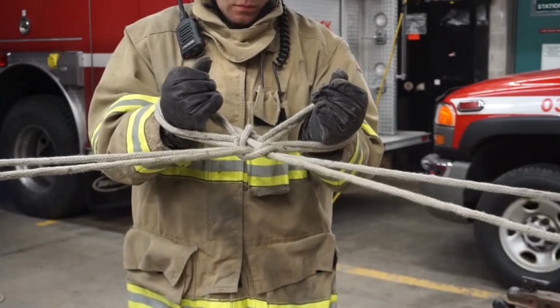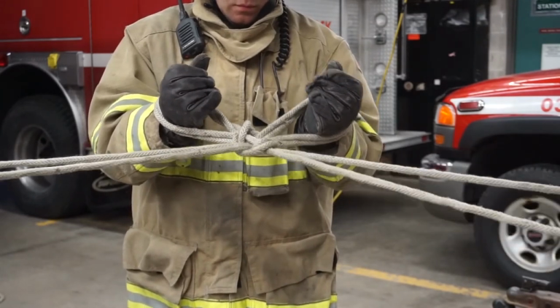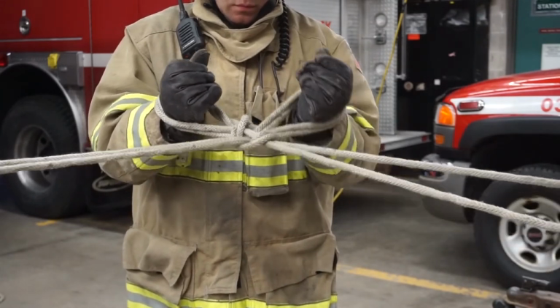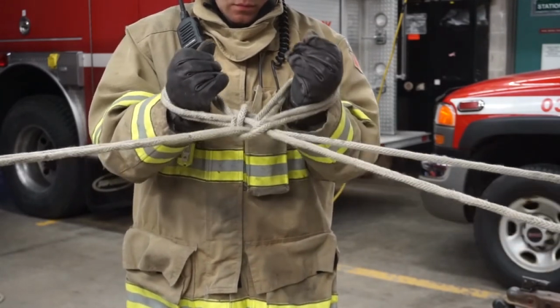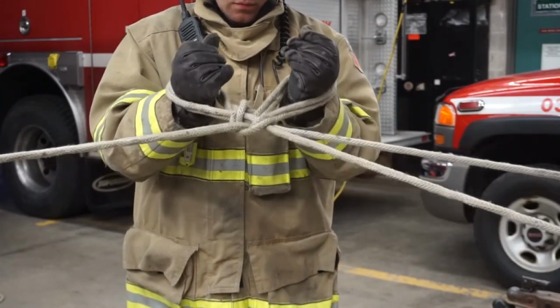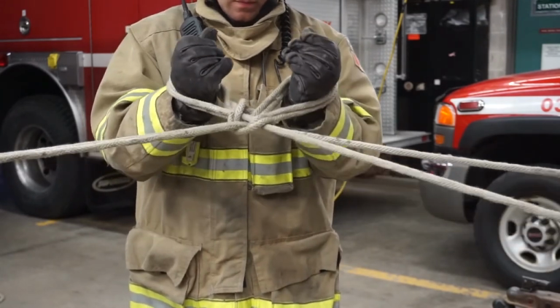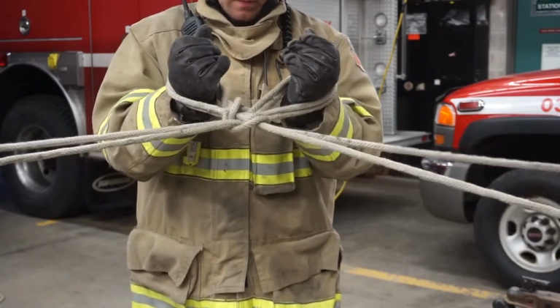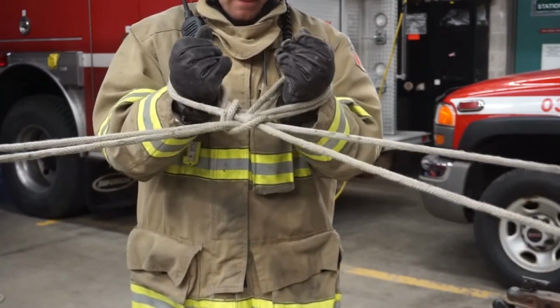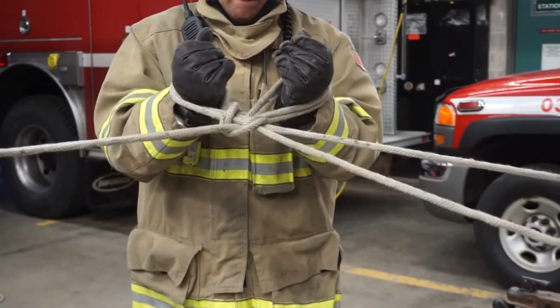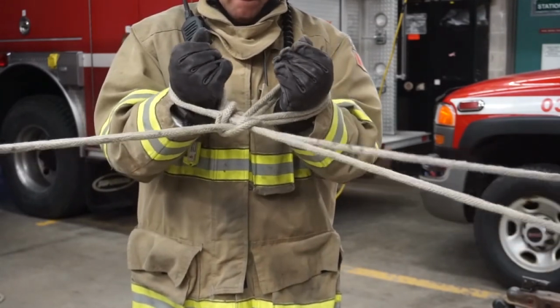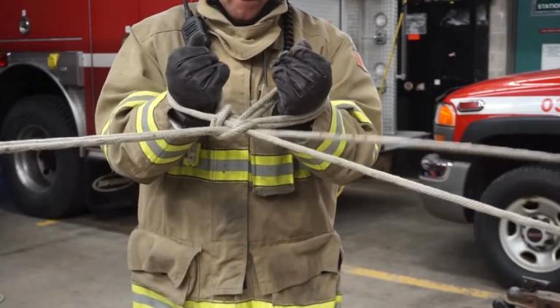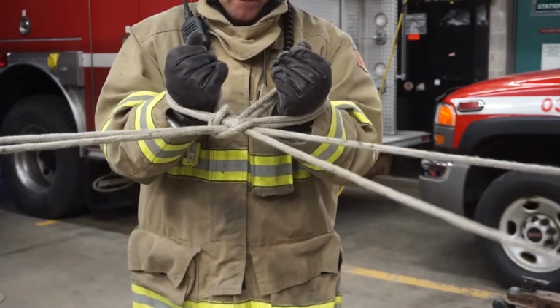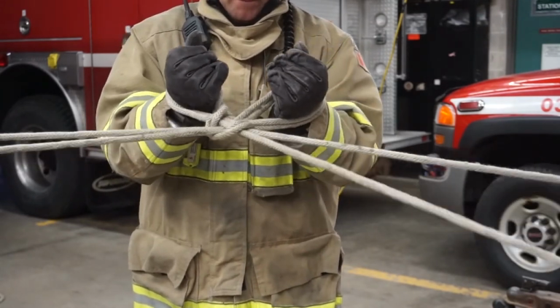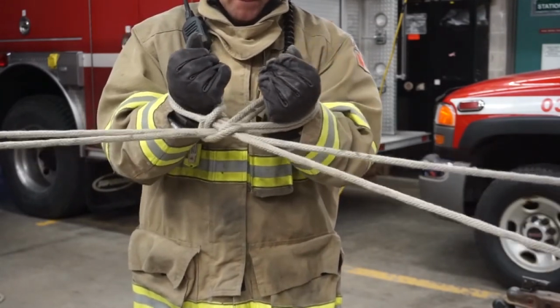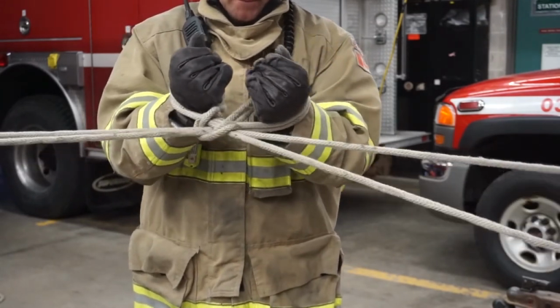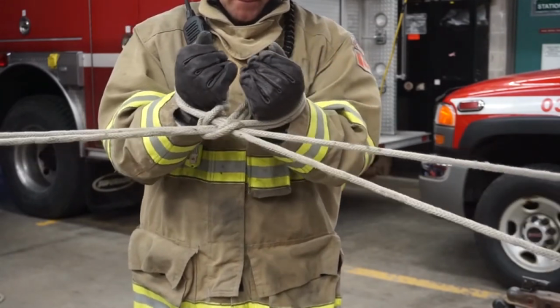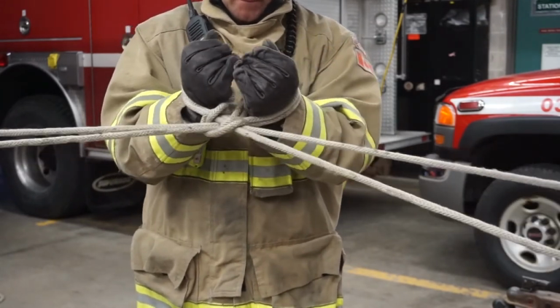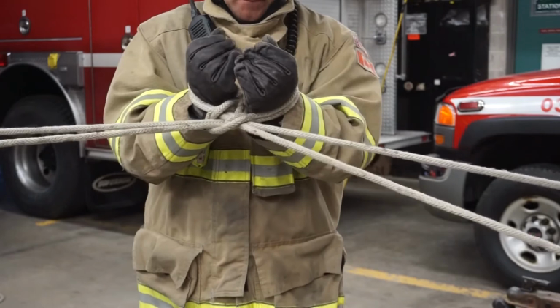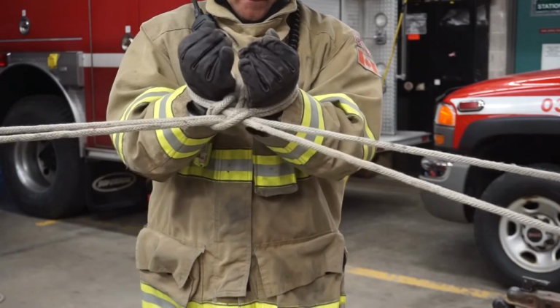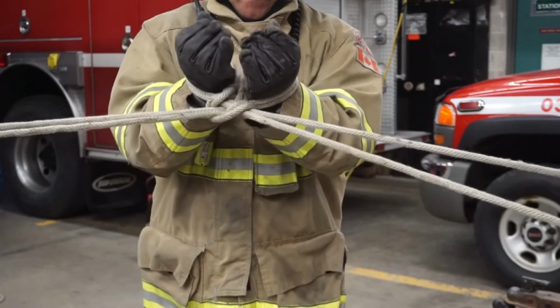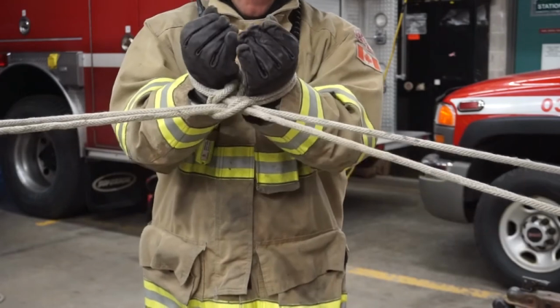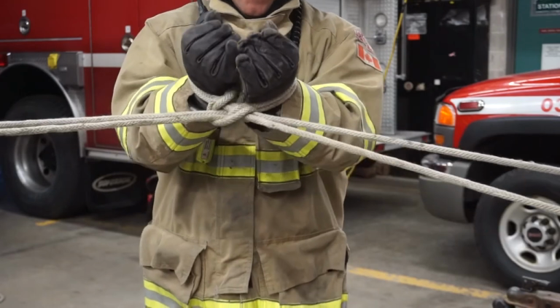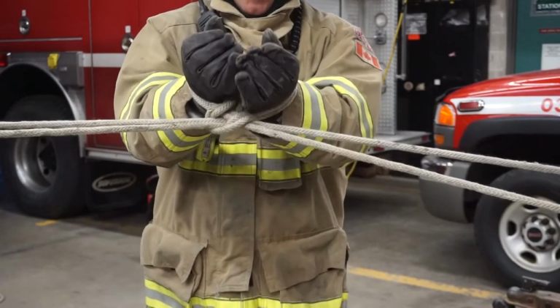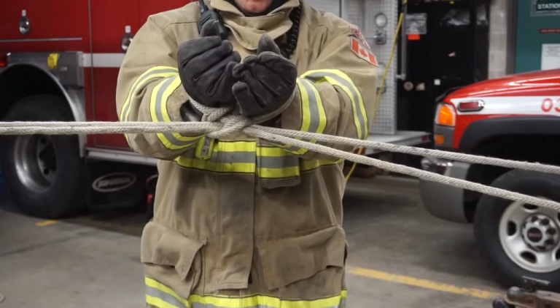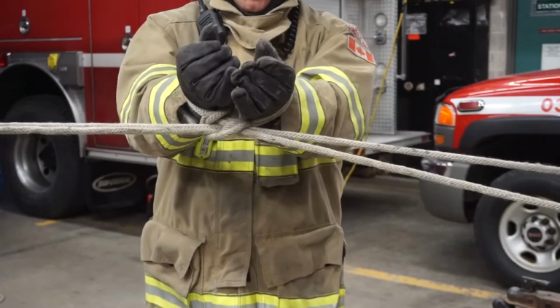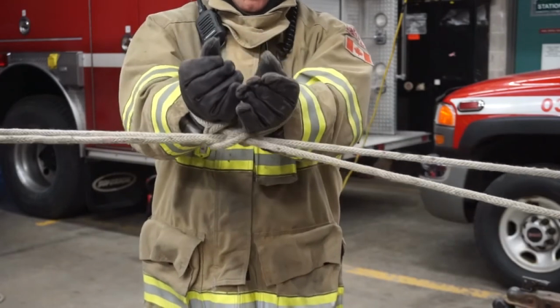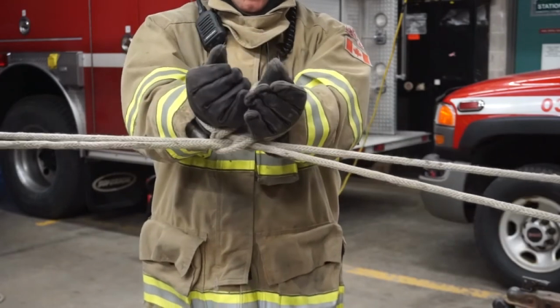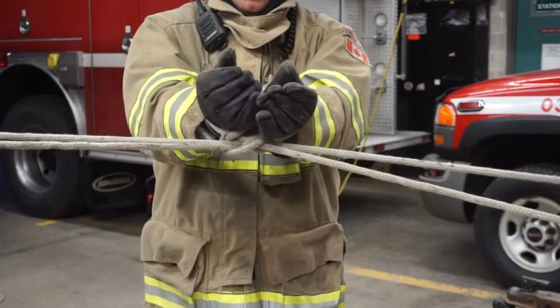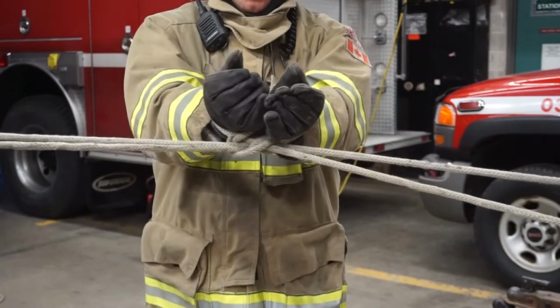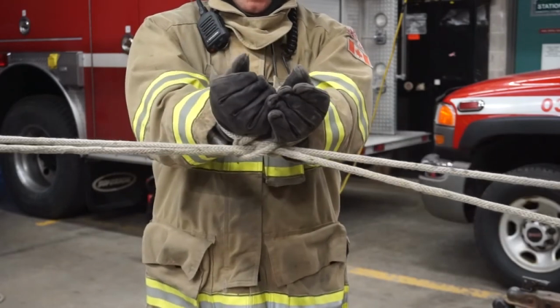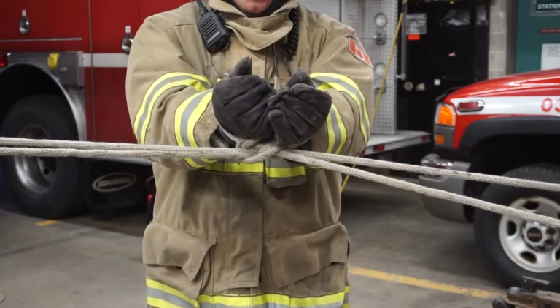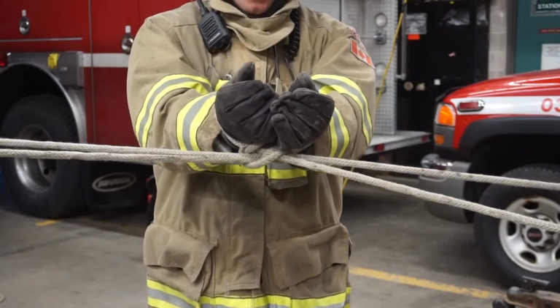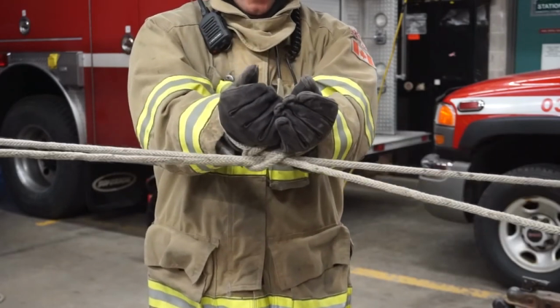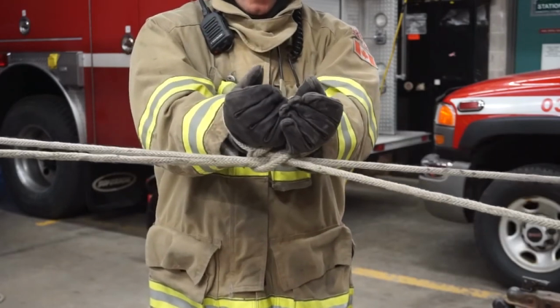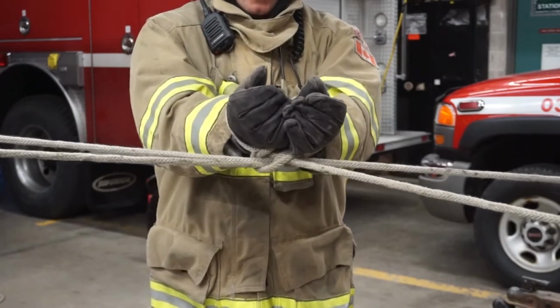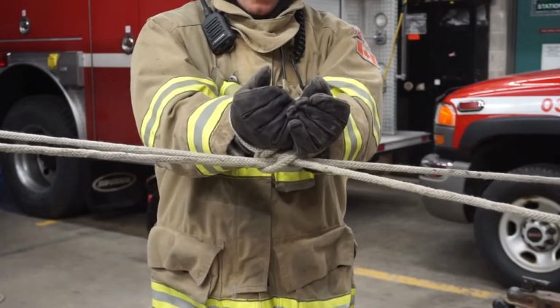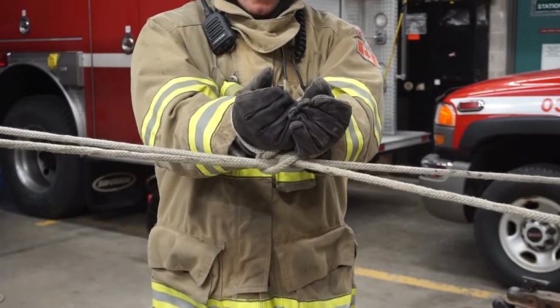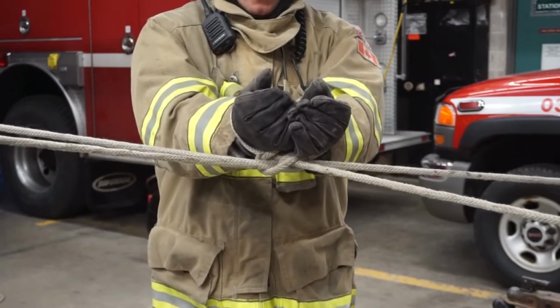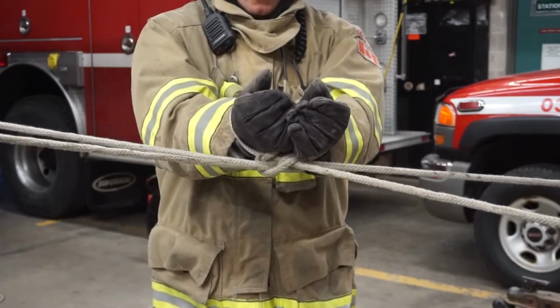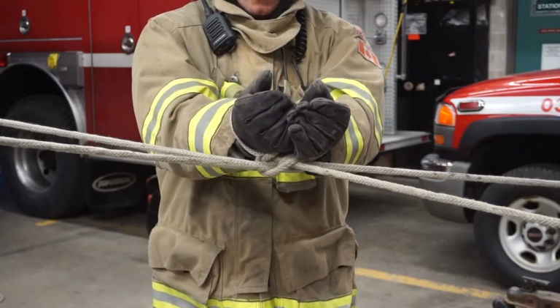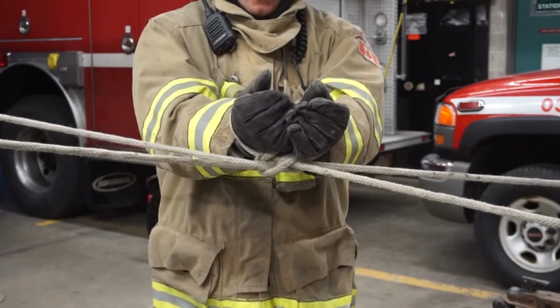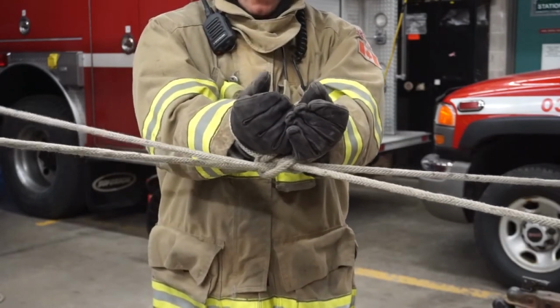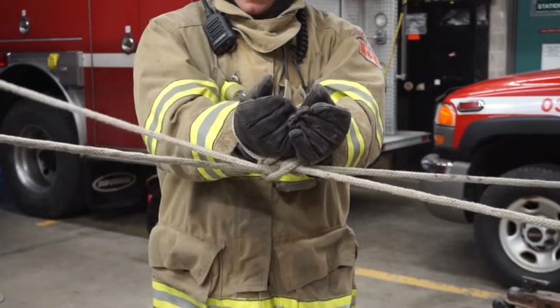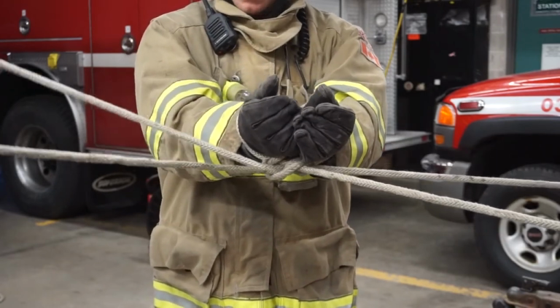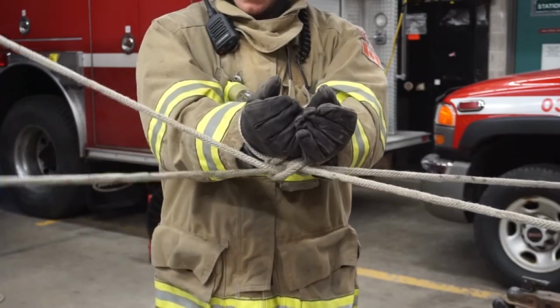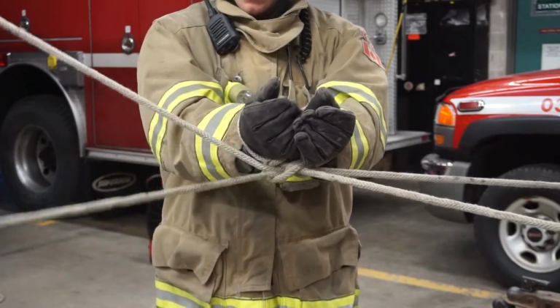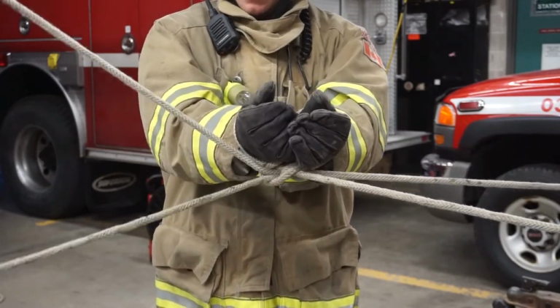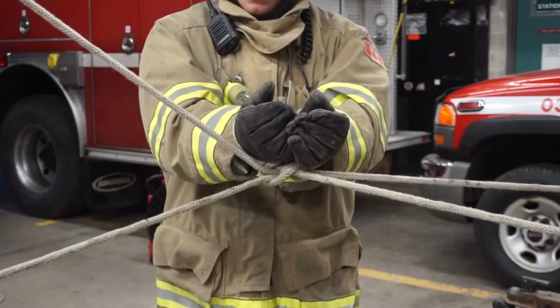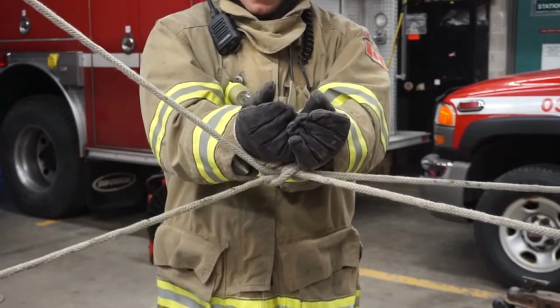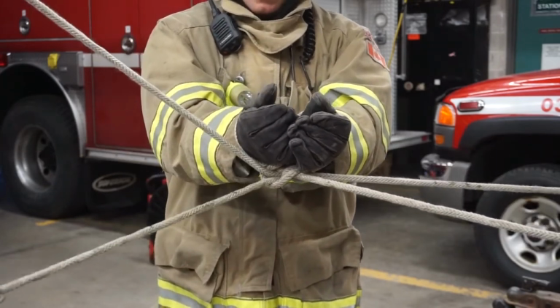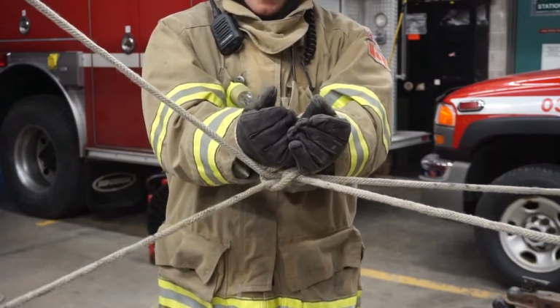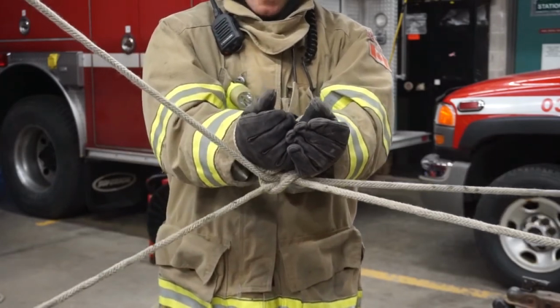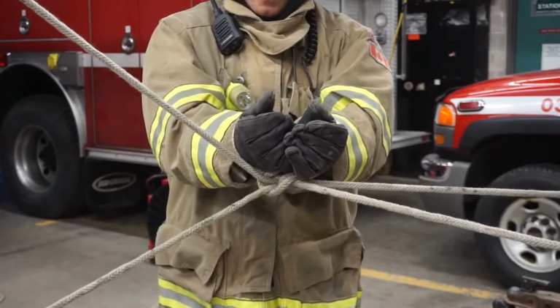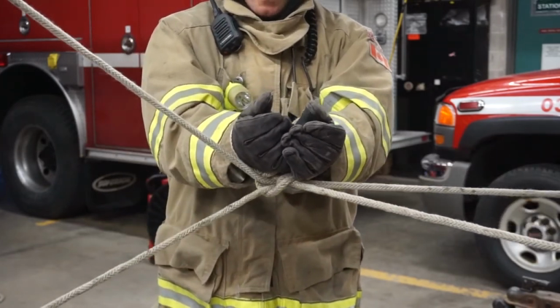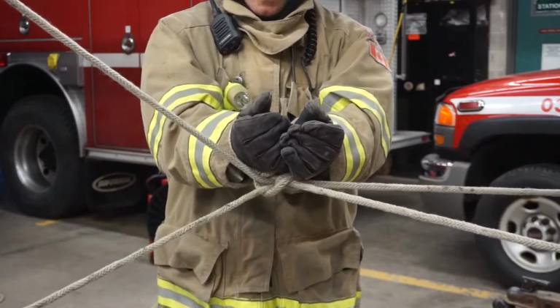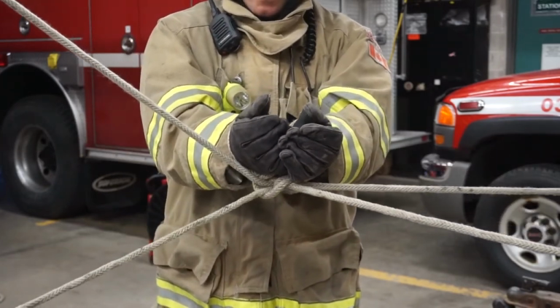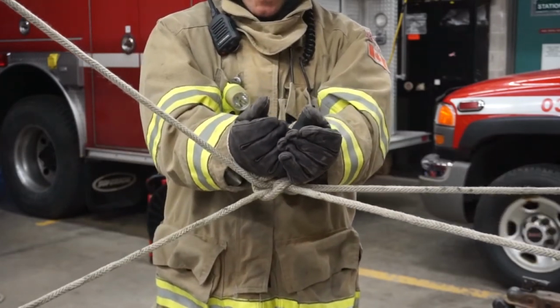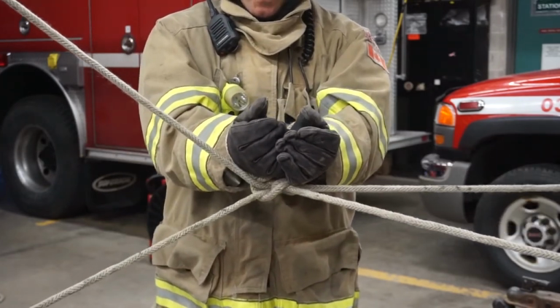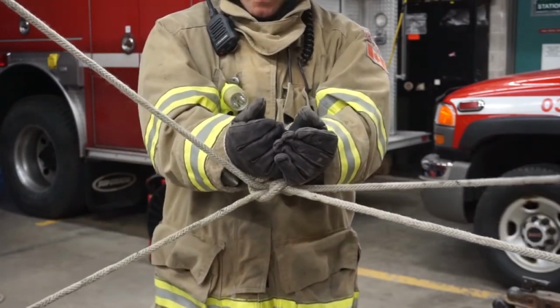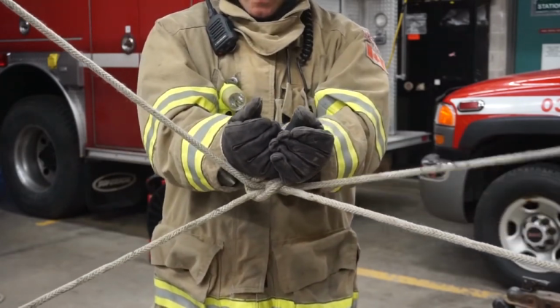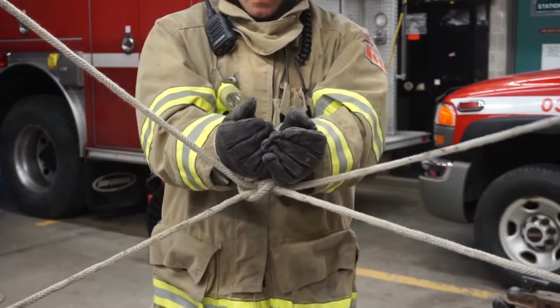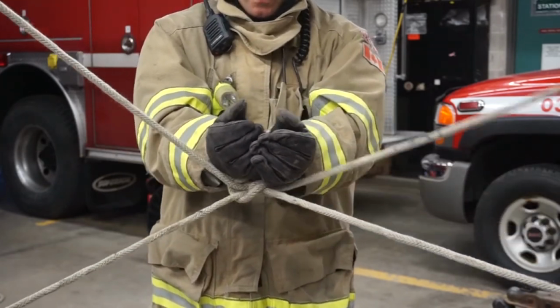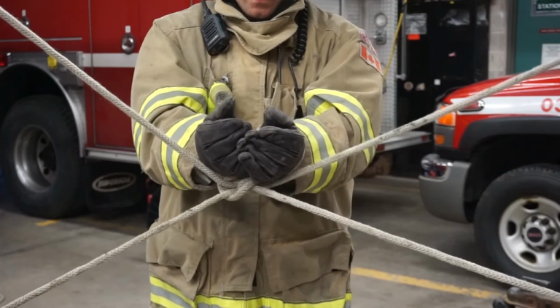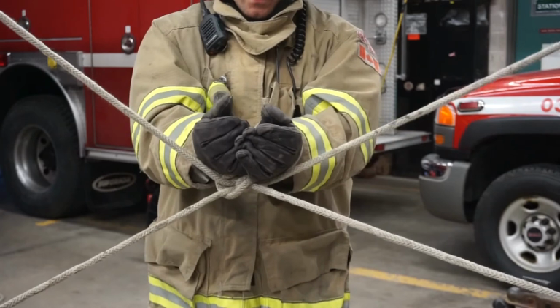The advantages of the double handcuff are that it spreads pressure over a larger area to reduce injury, and it yields four ropes for pulling a victim up.